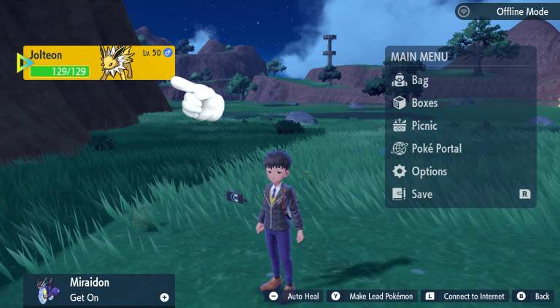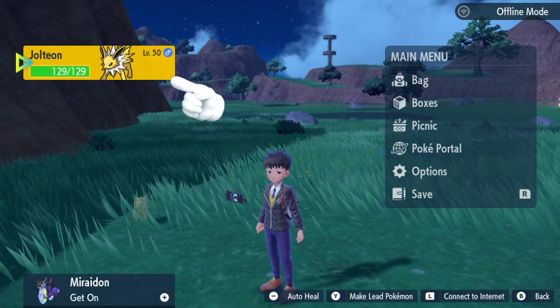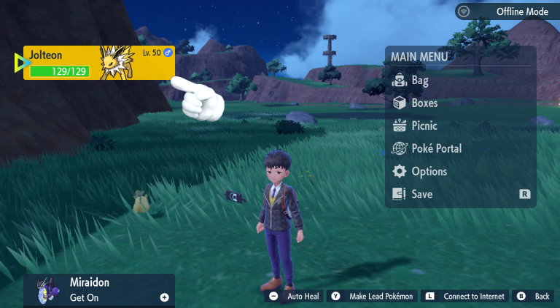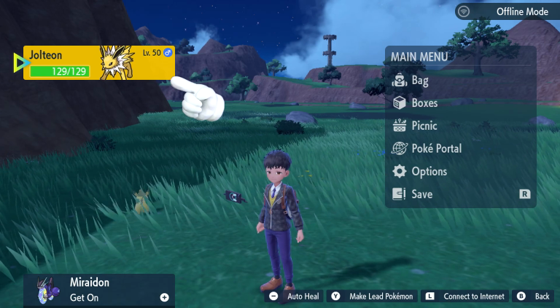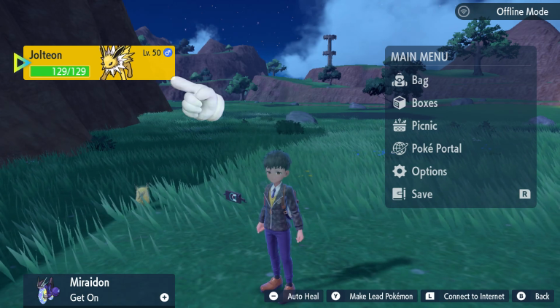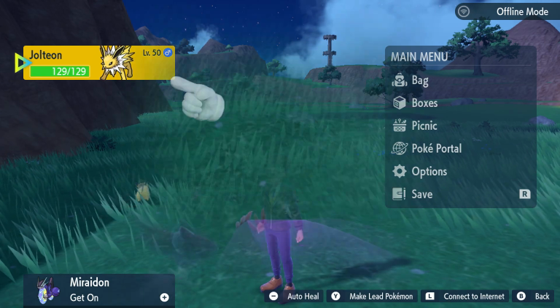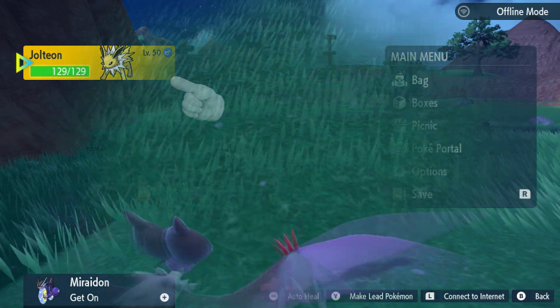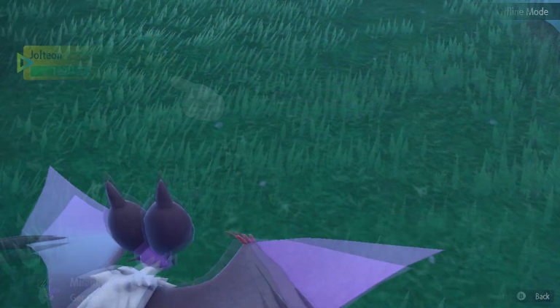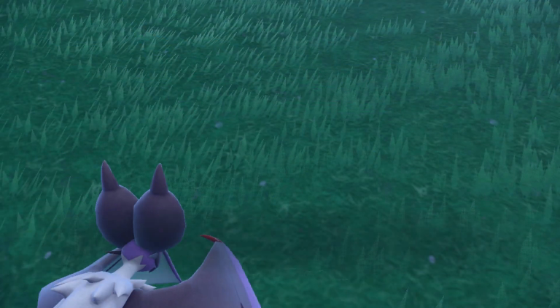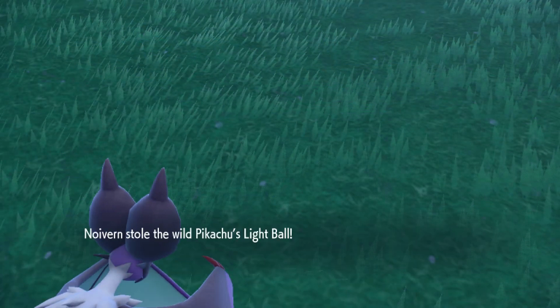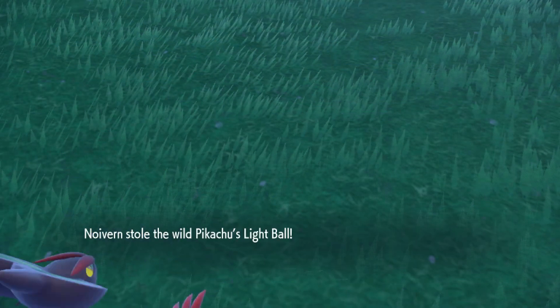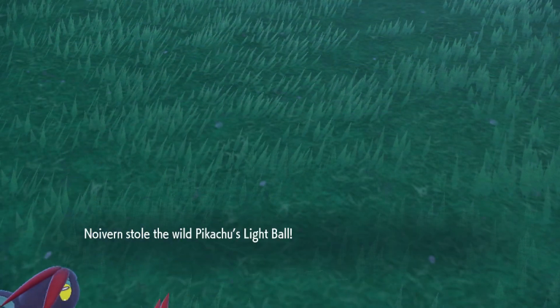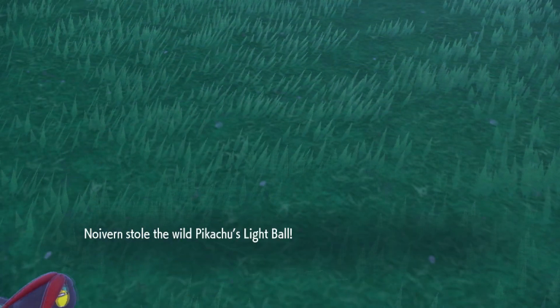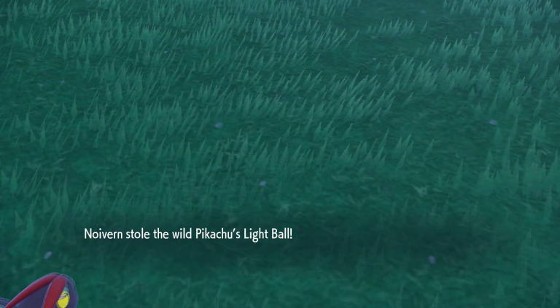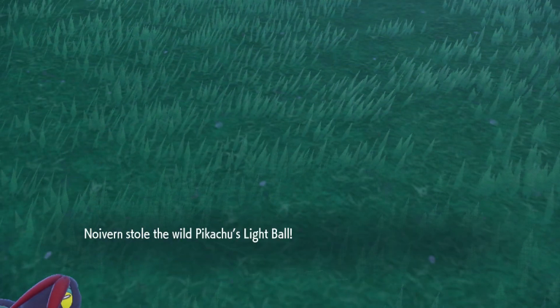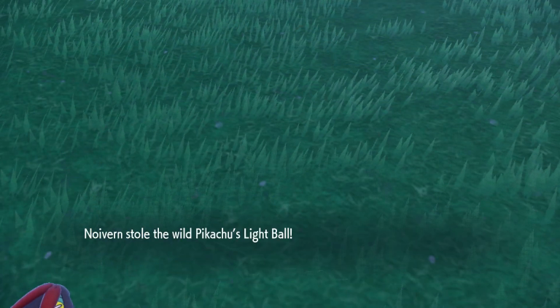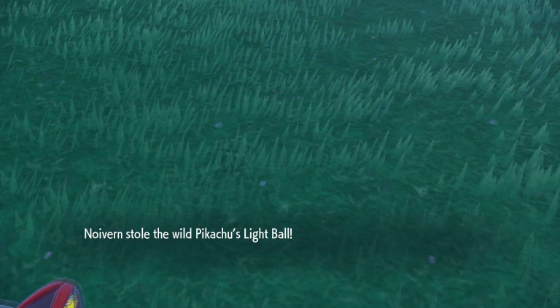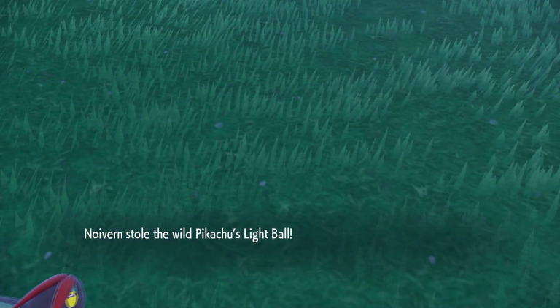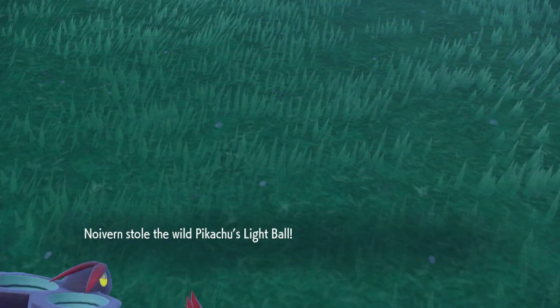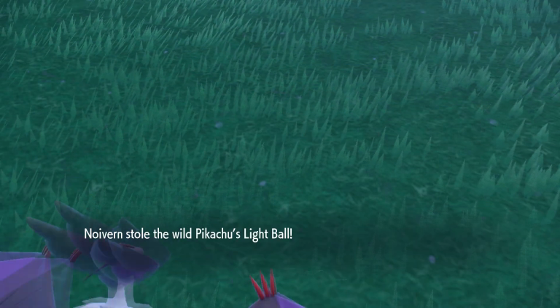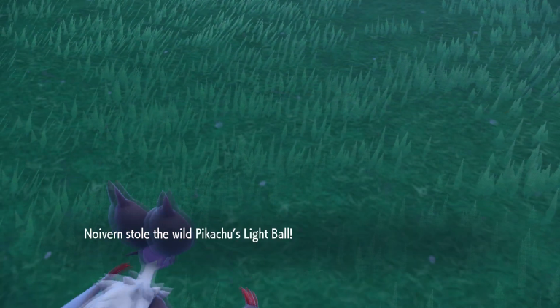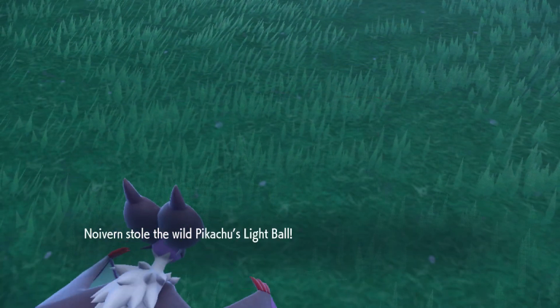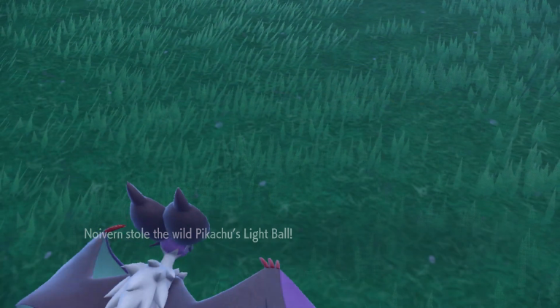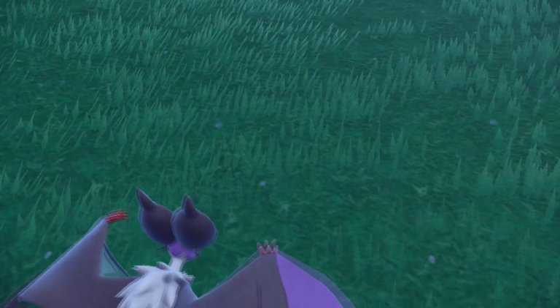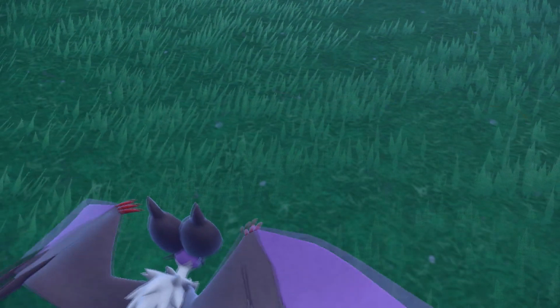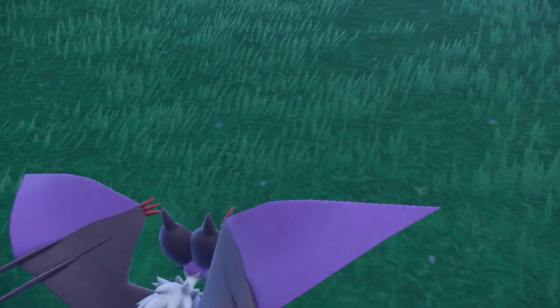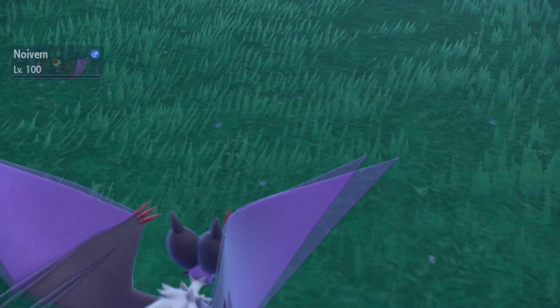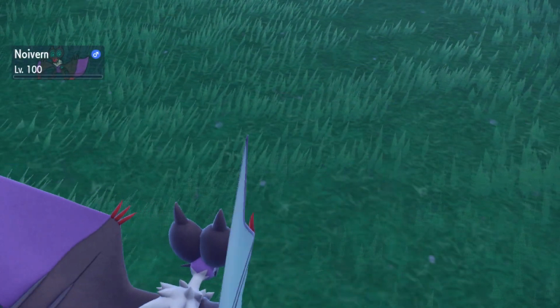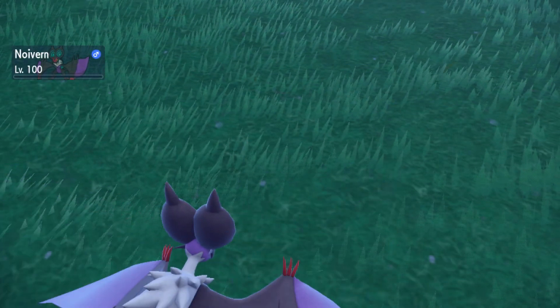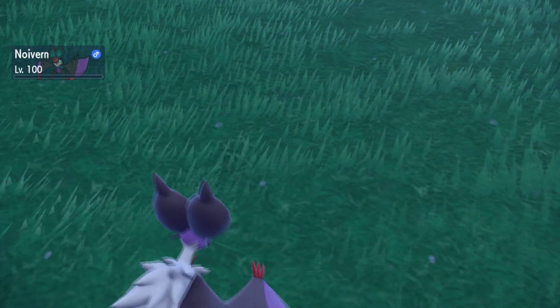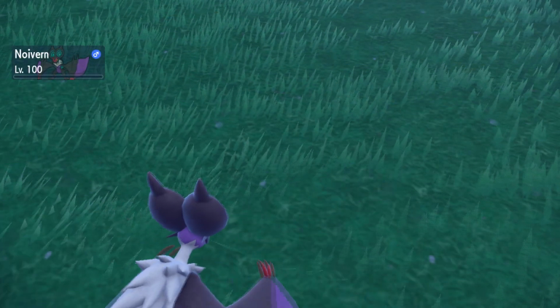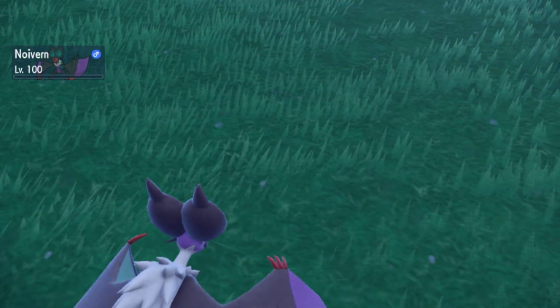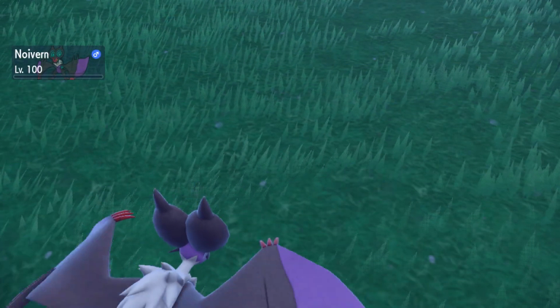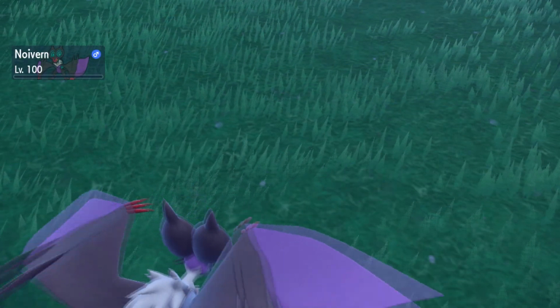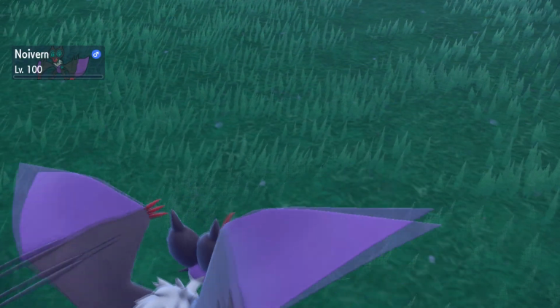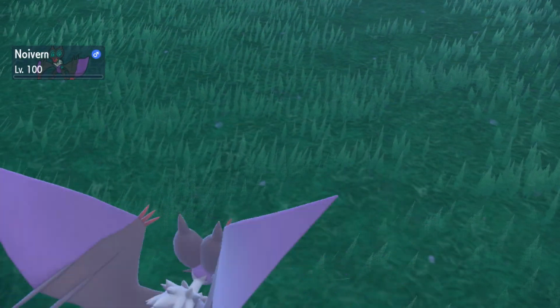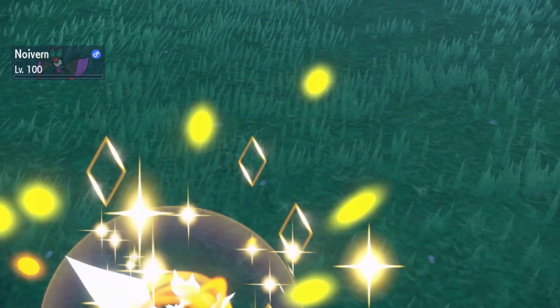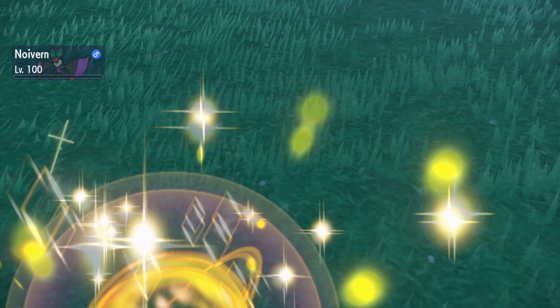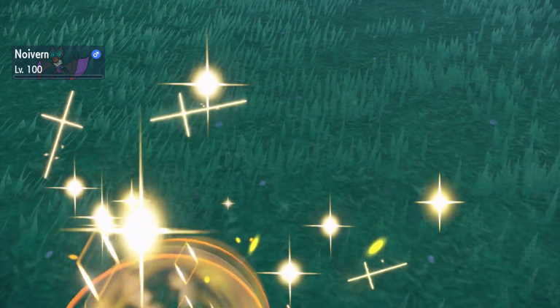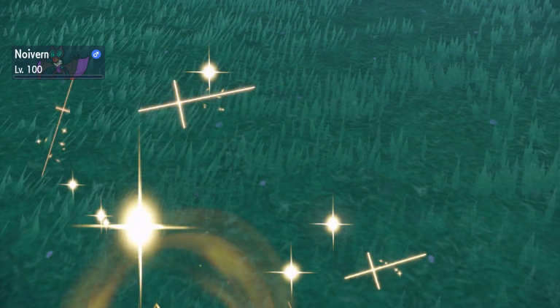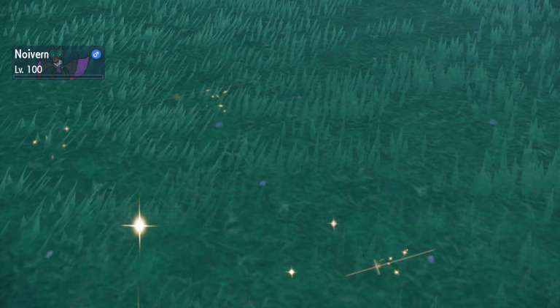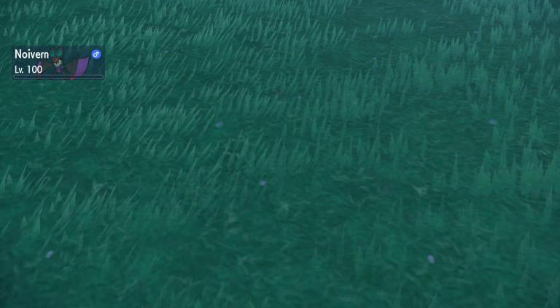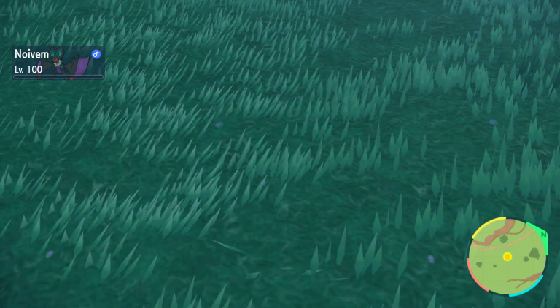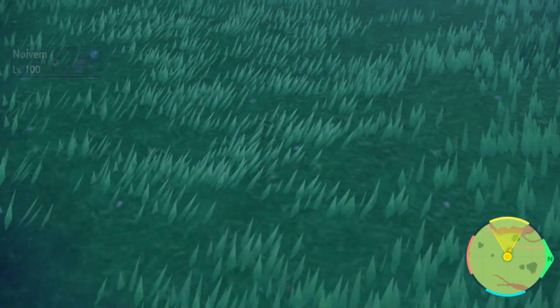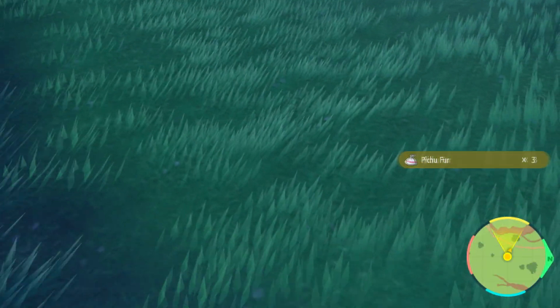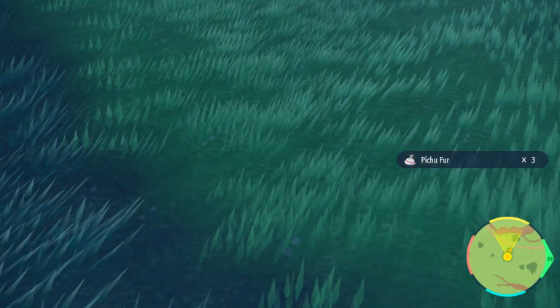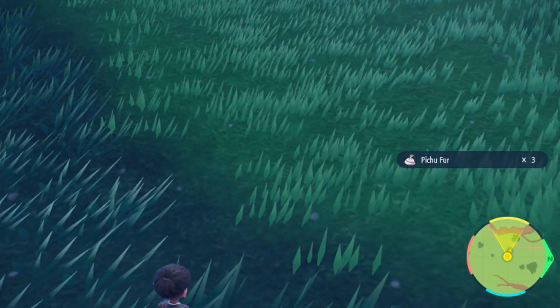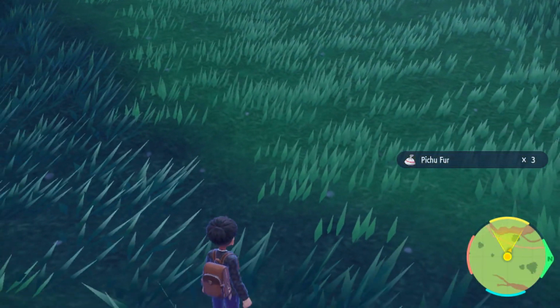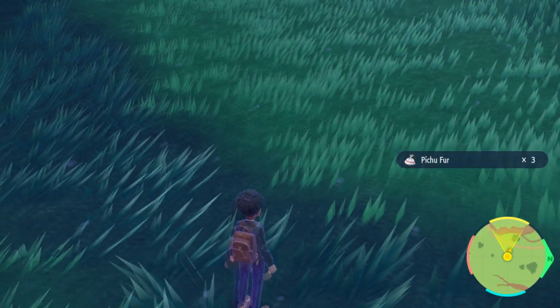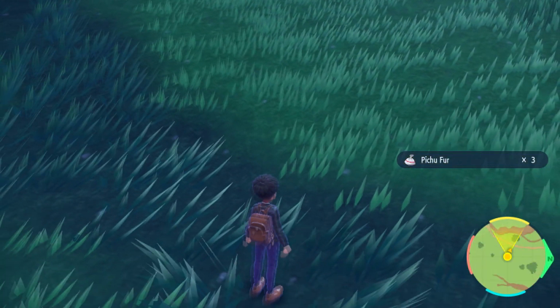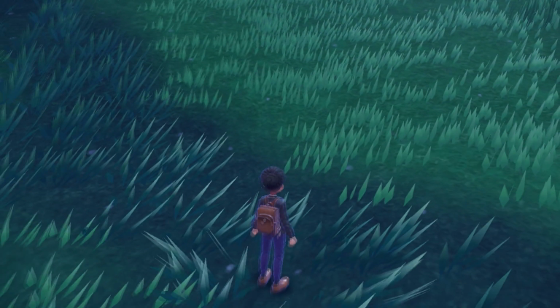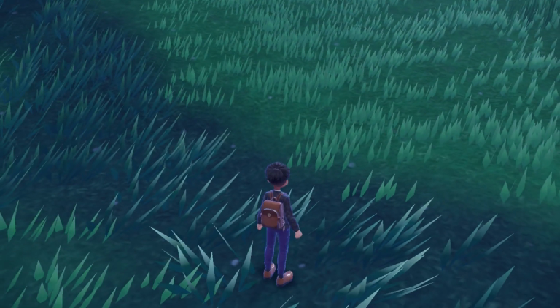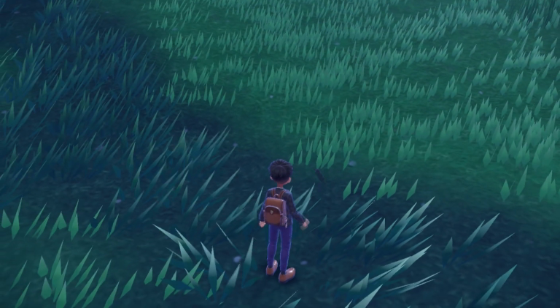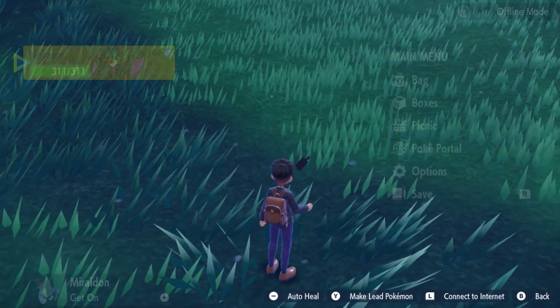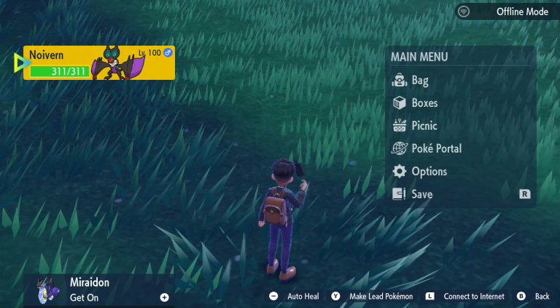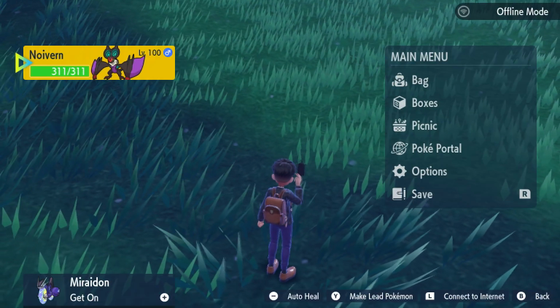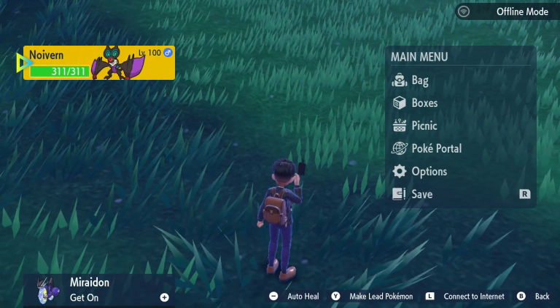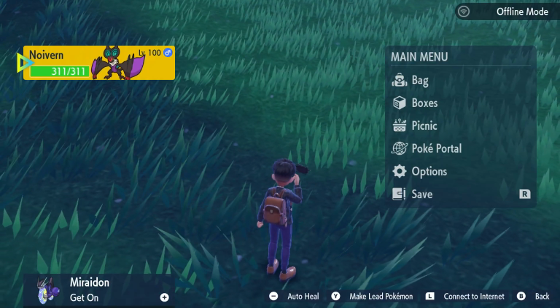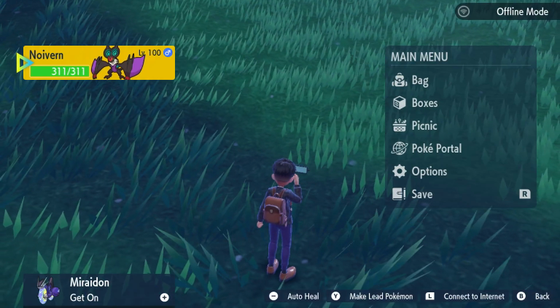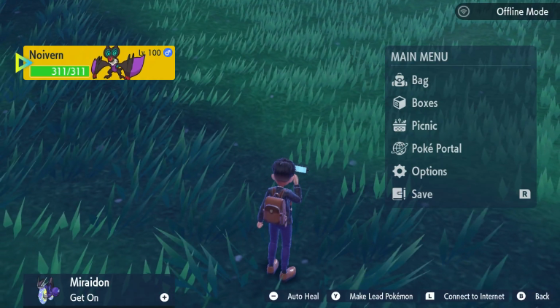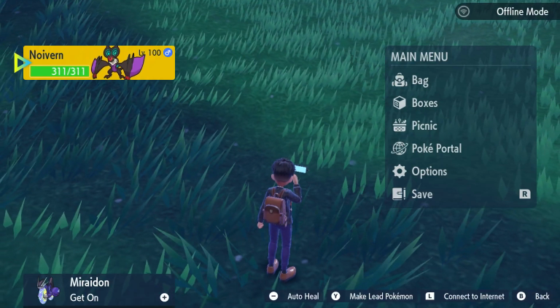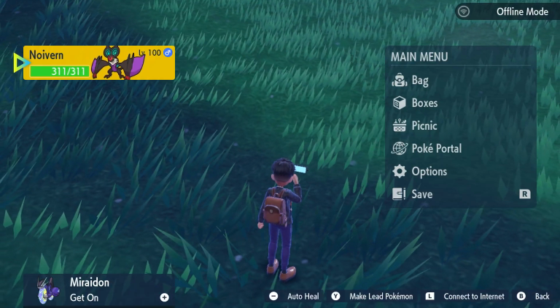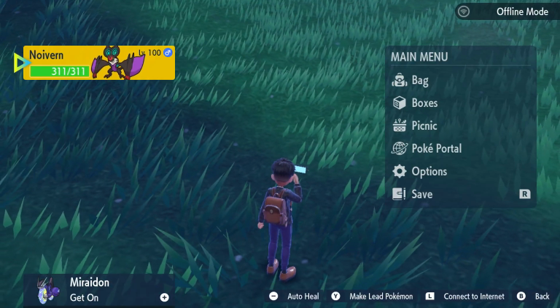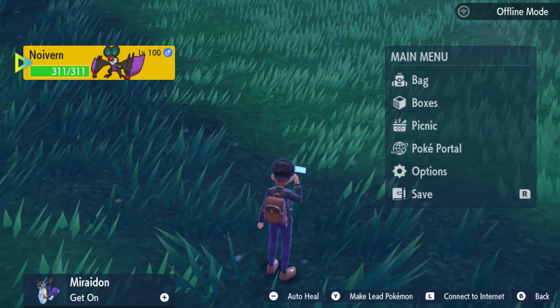Also, rather than the player manually putting the item in their bag like in past games, Thief and Covet now send the item into your bag automatically.